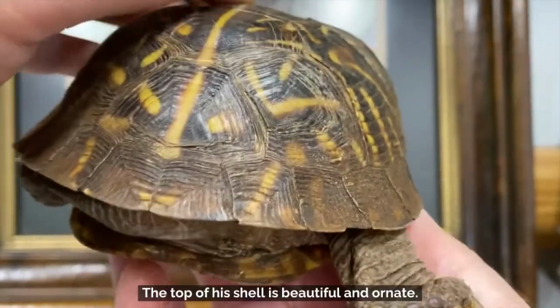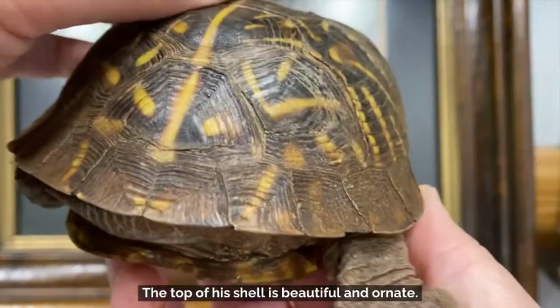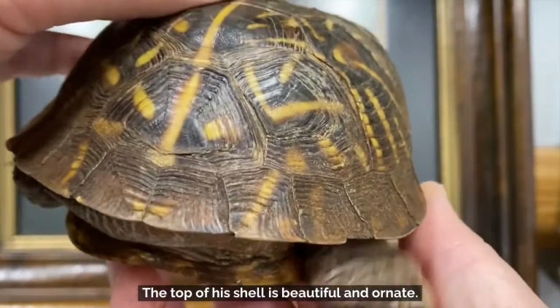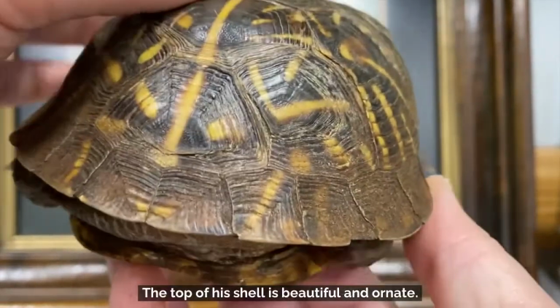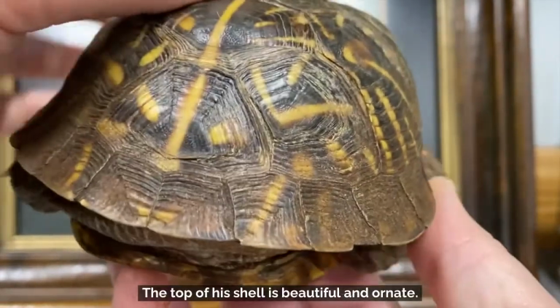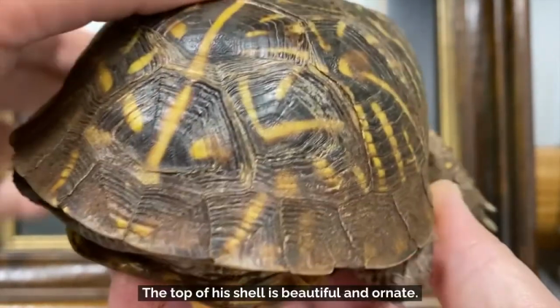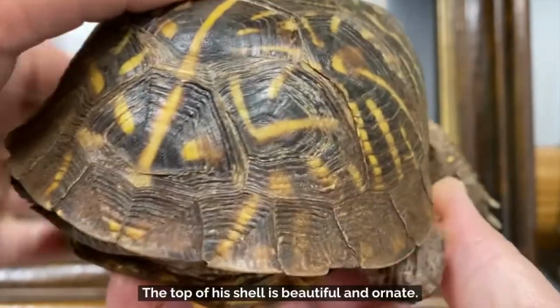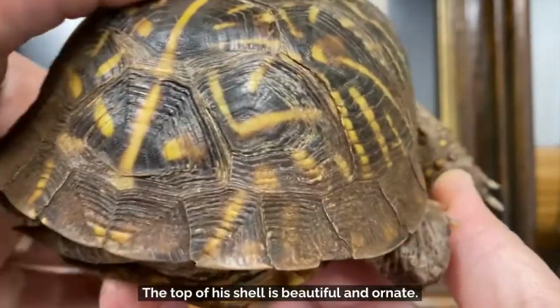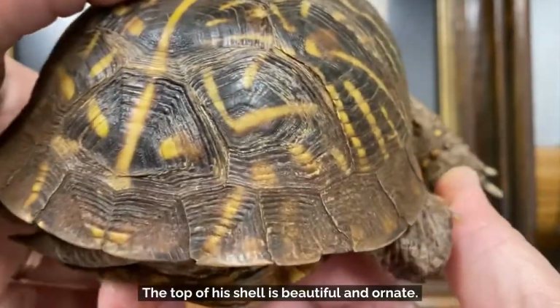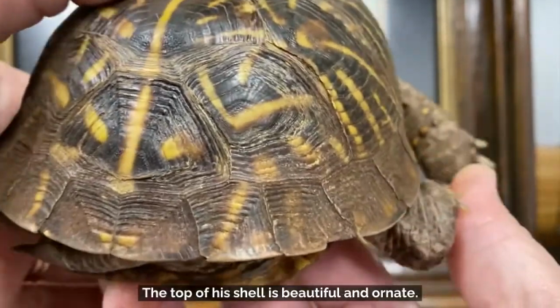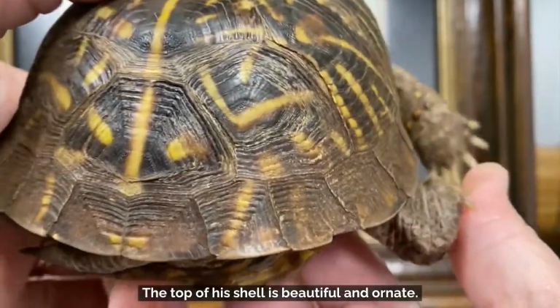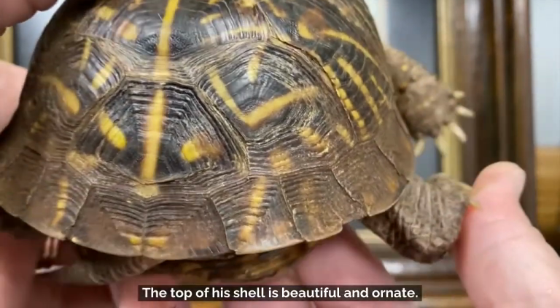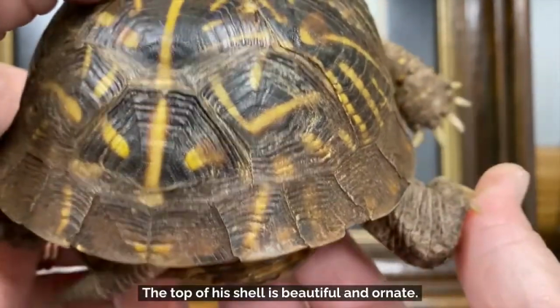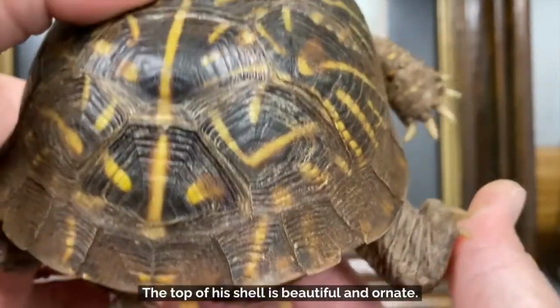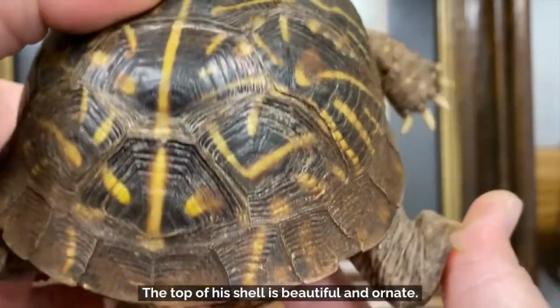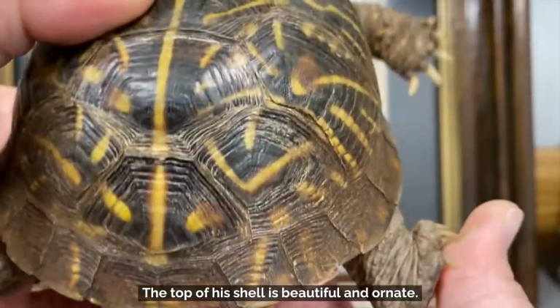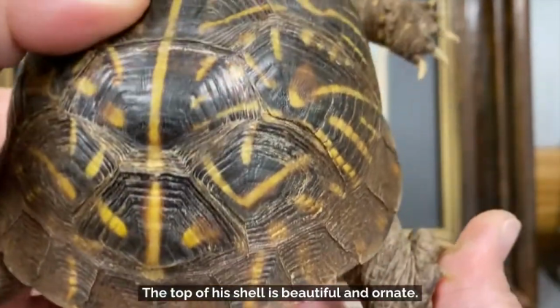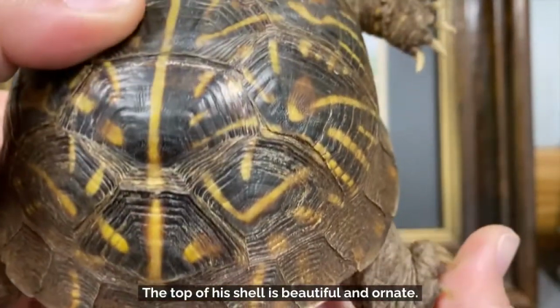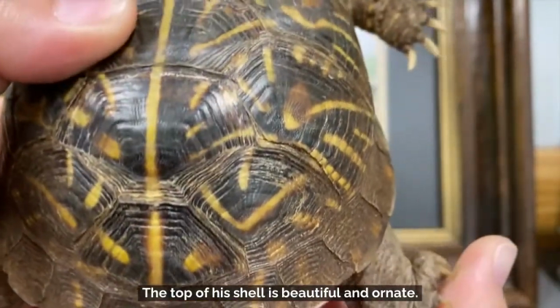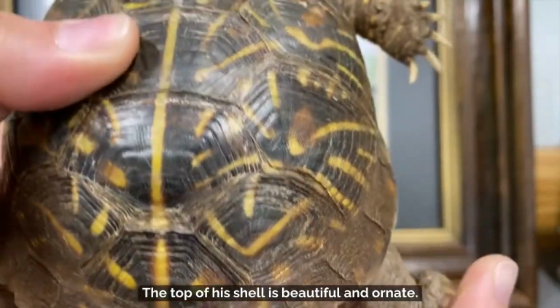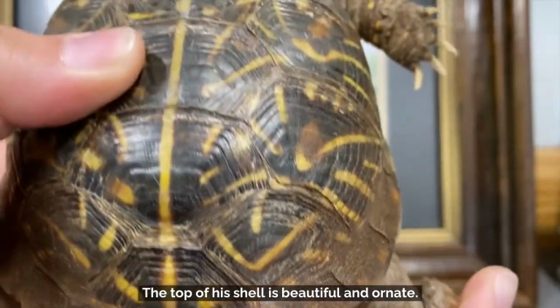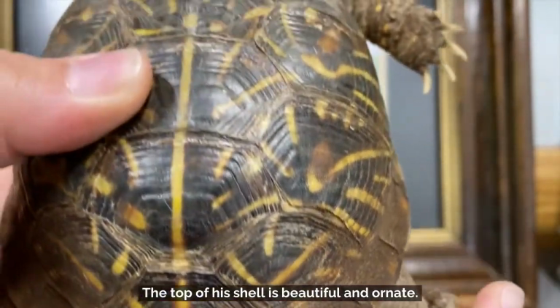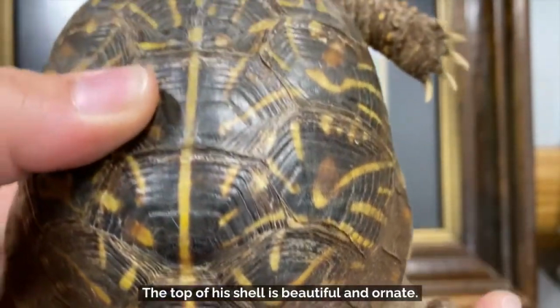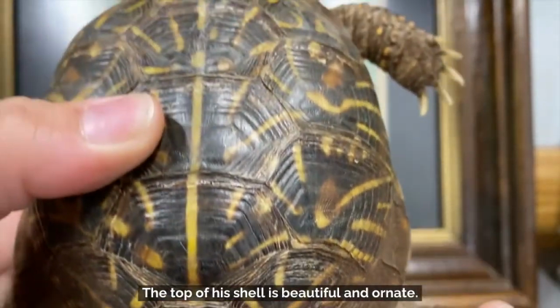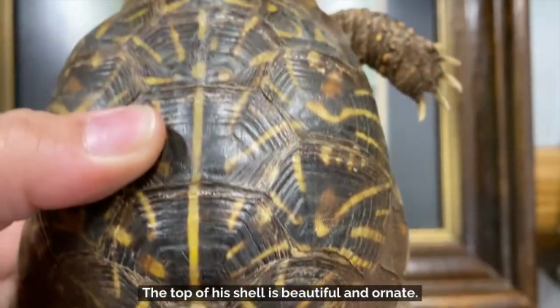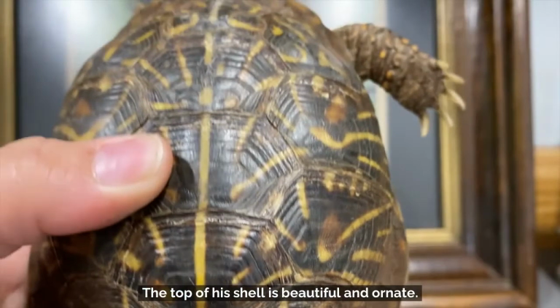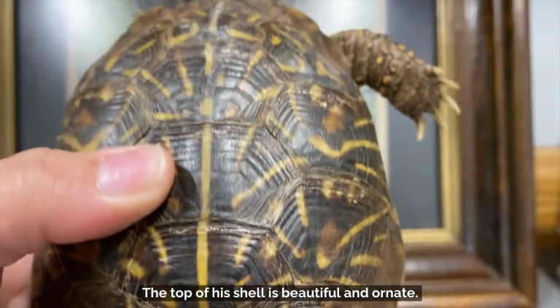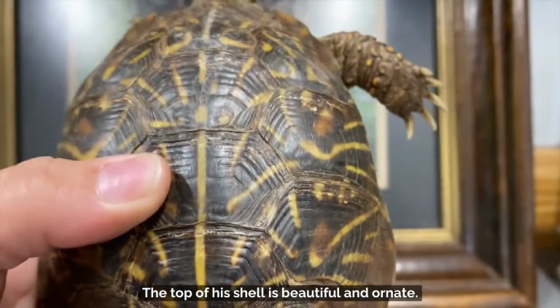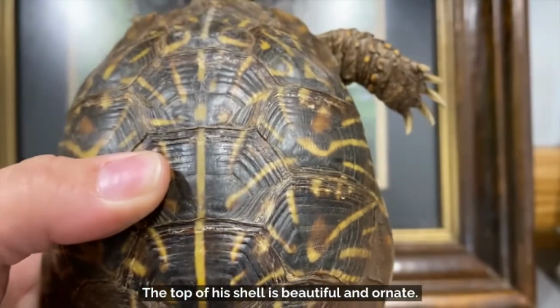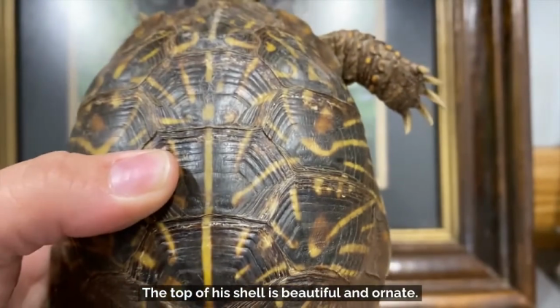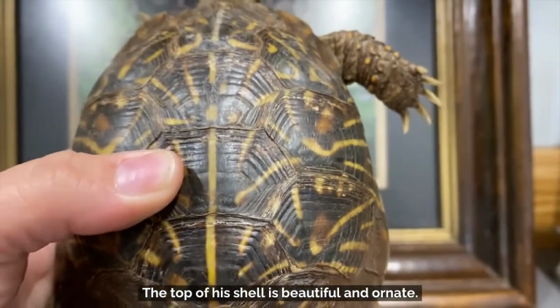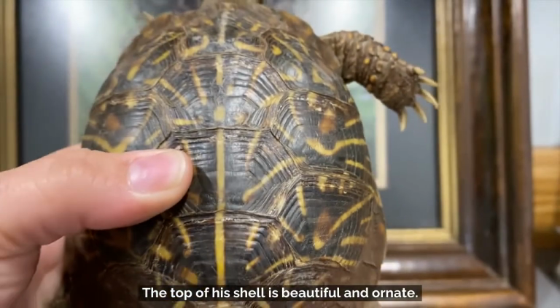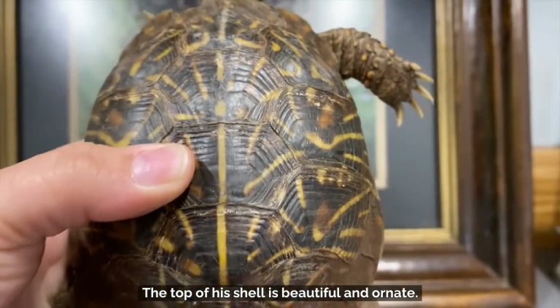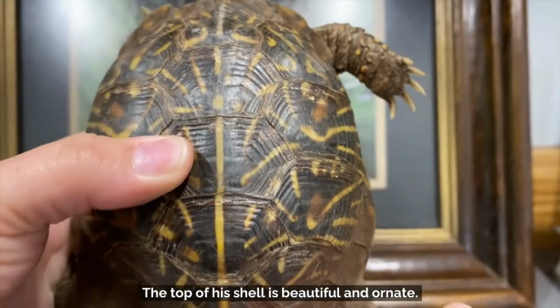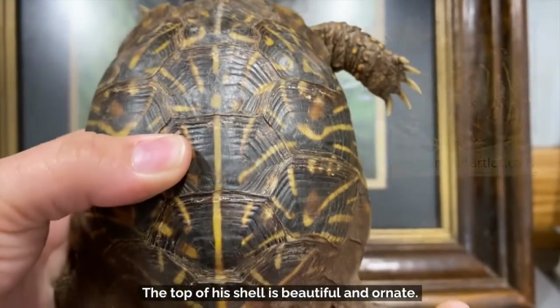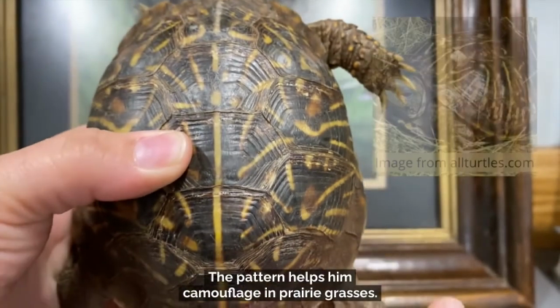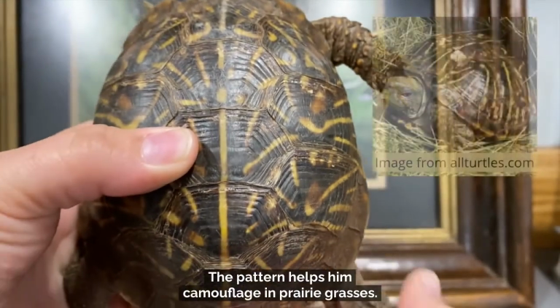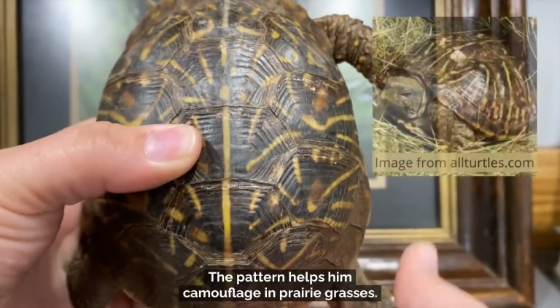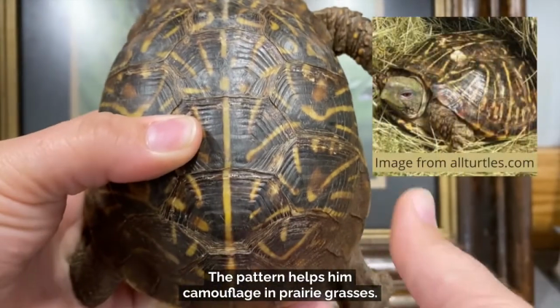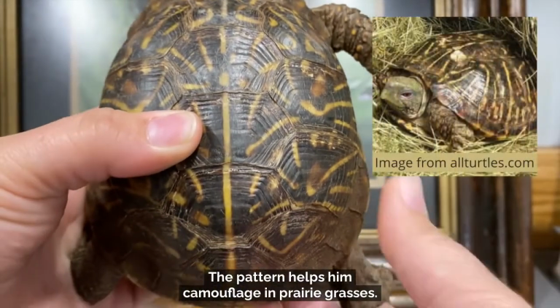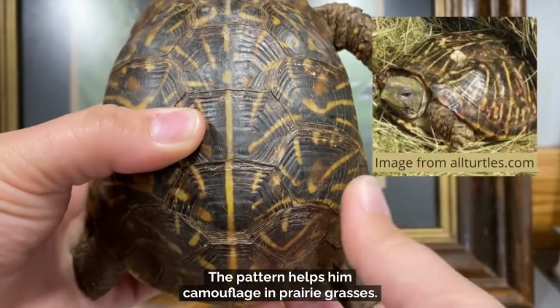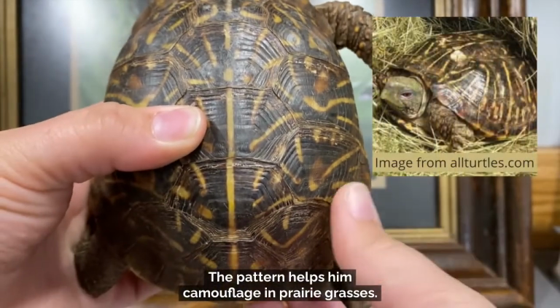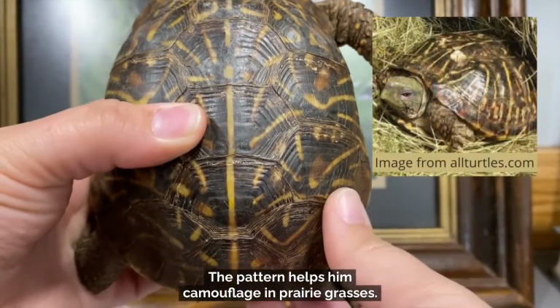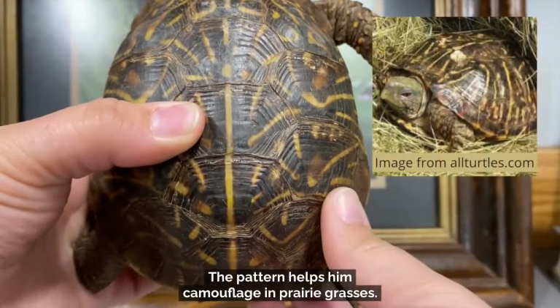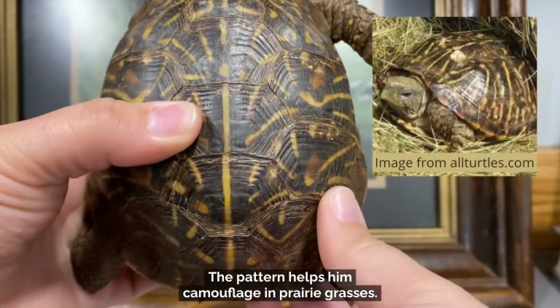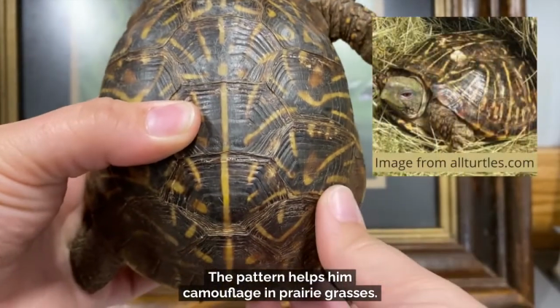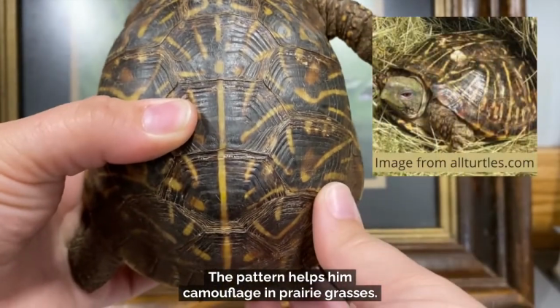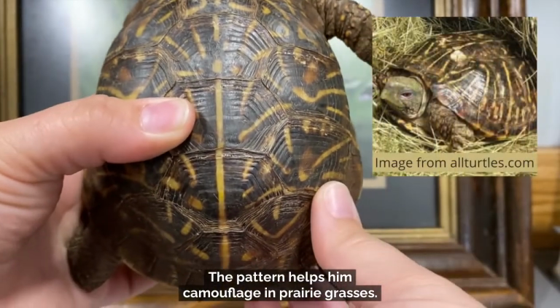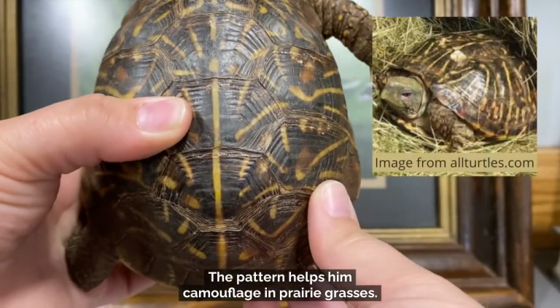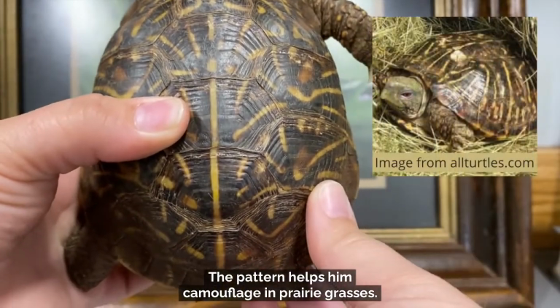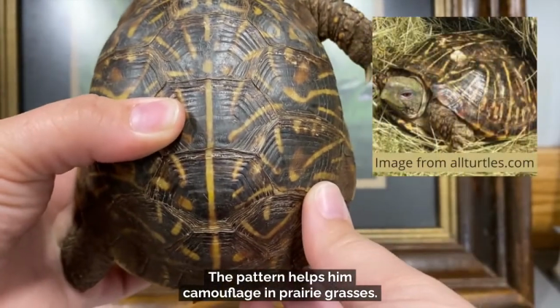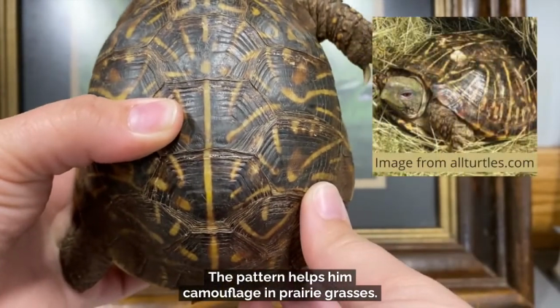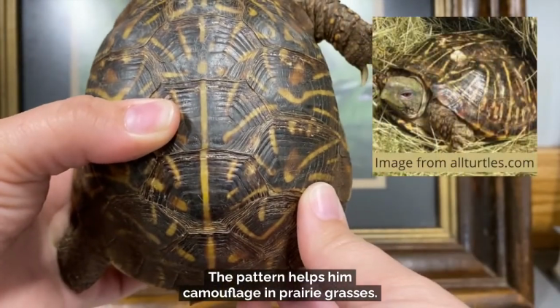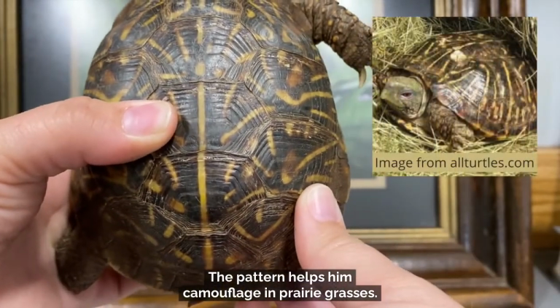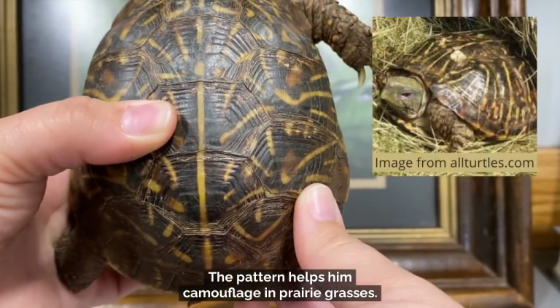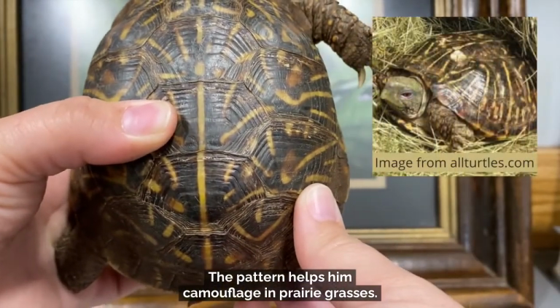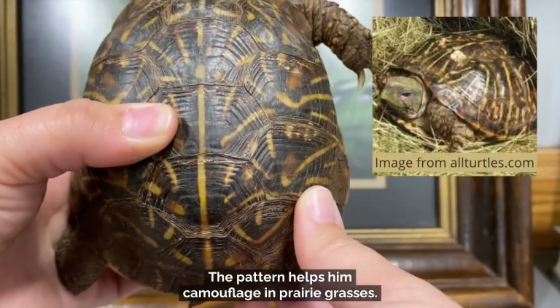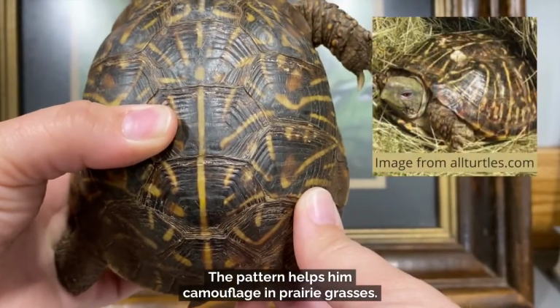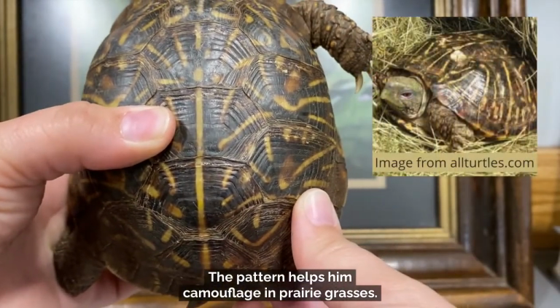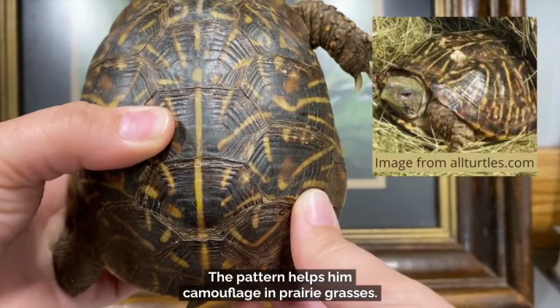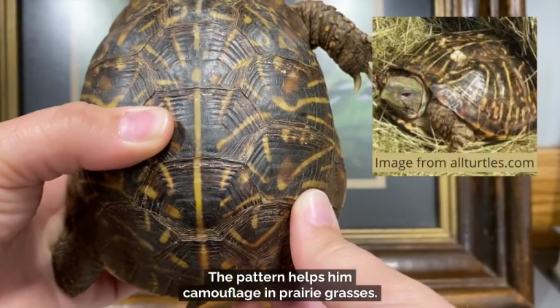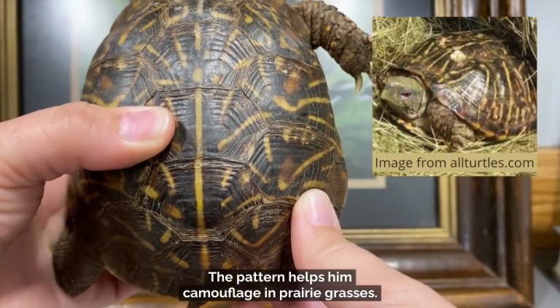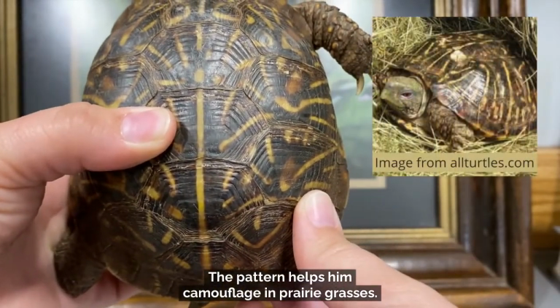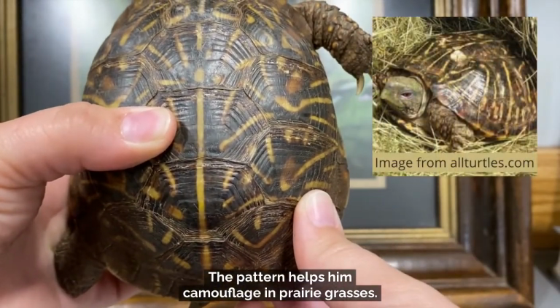The top of his shell is beautiful and ornate. The pattern helps him camouflage in prairie grasses.